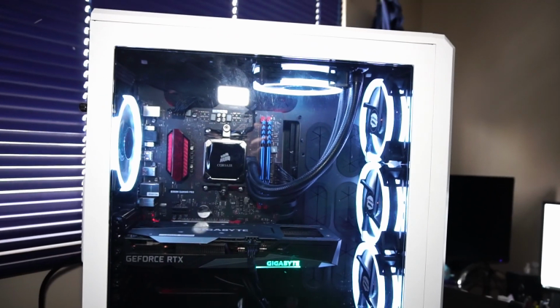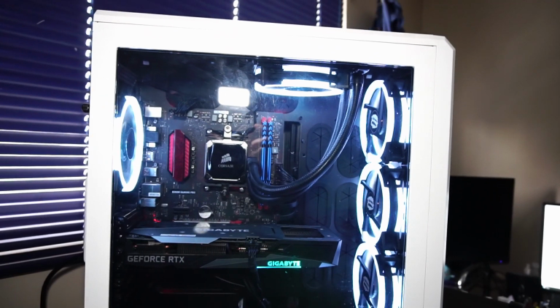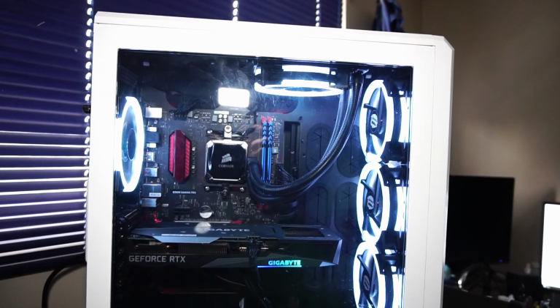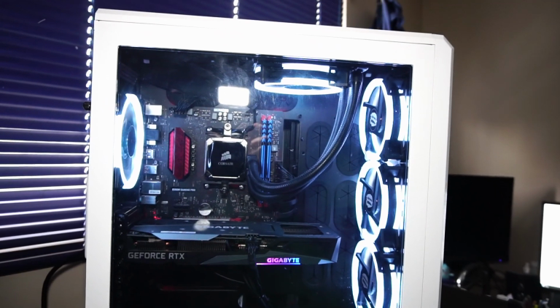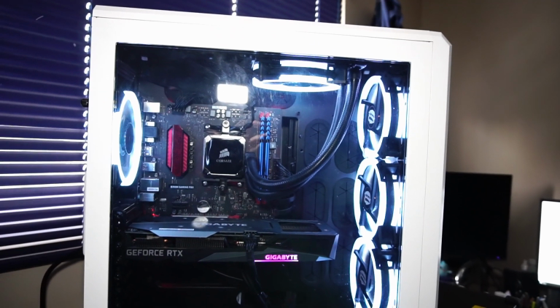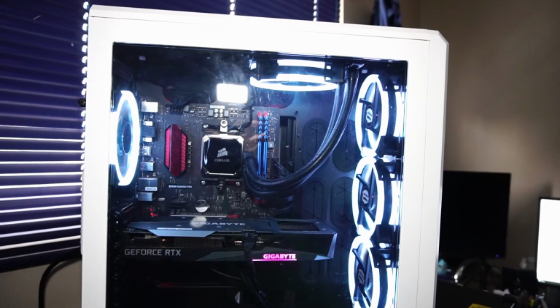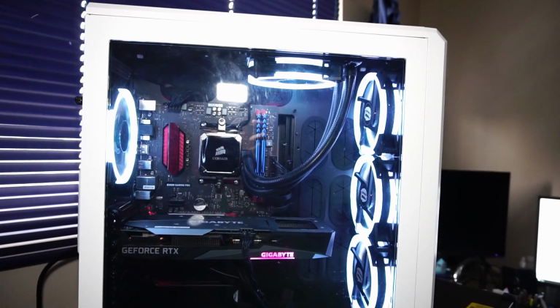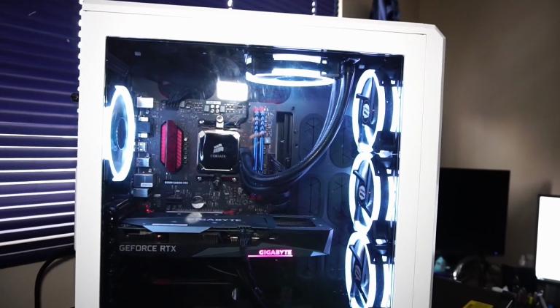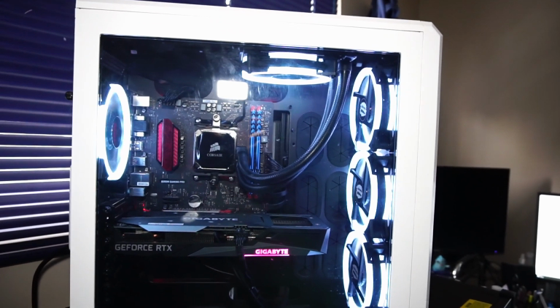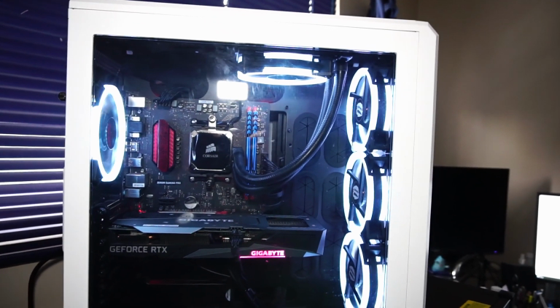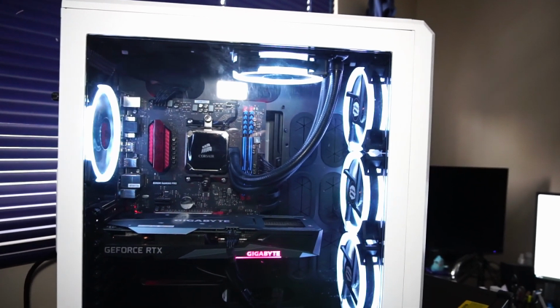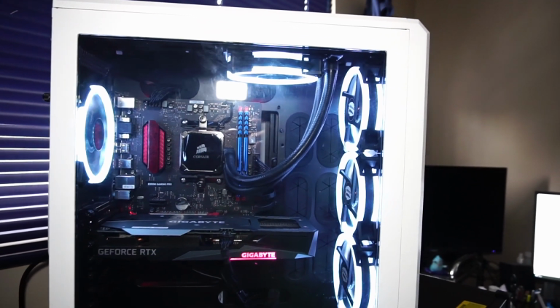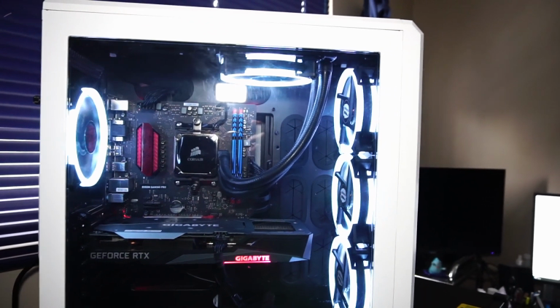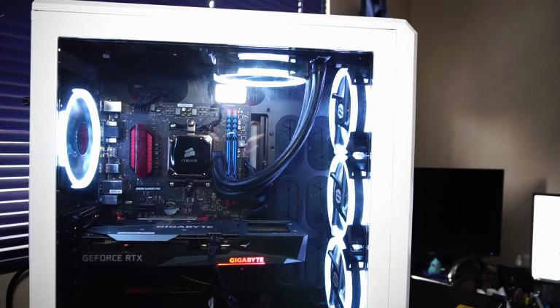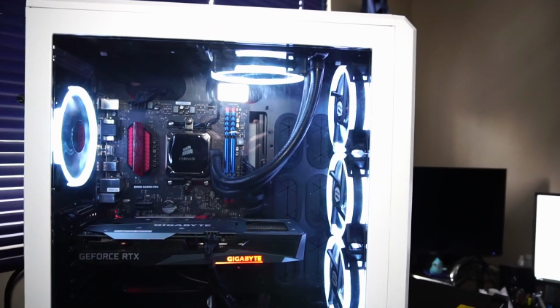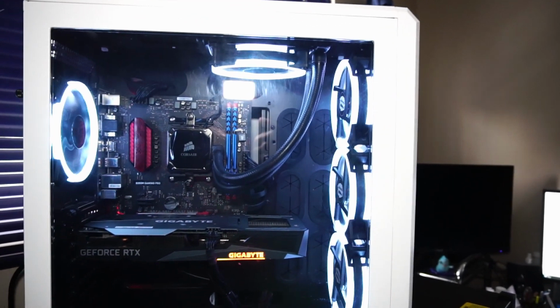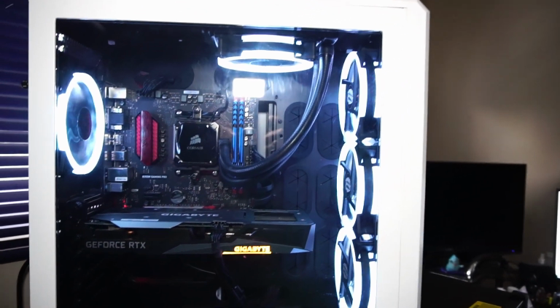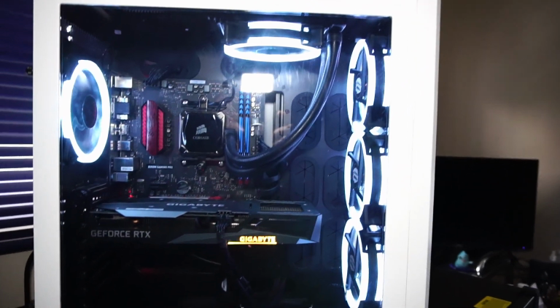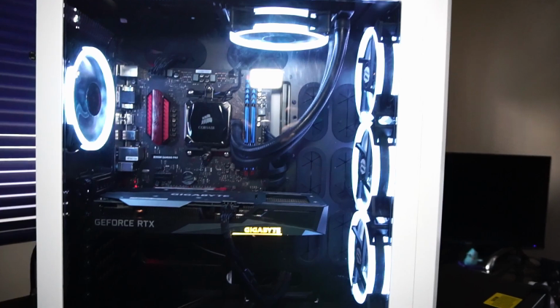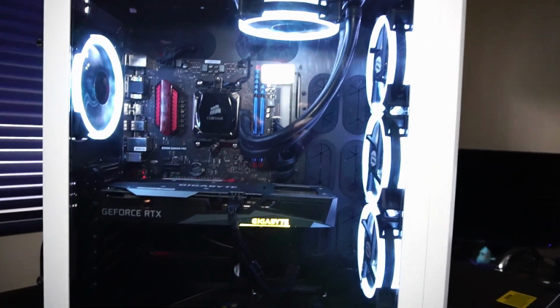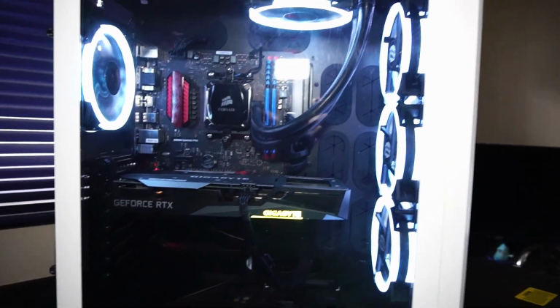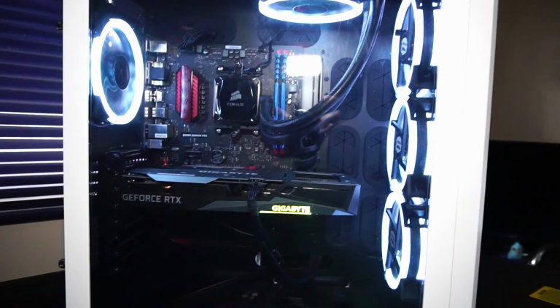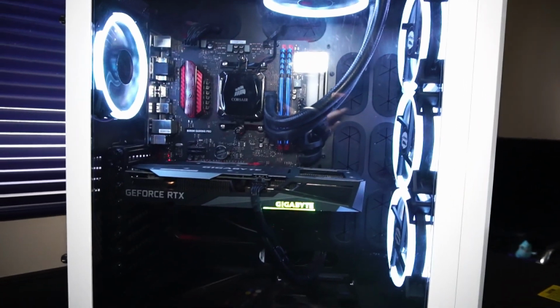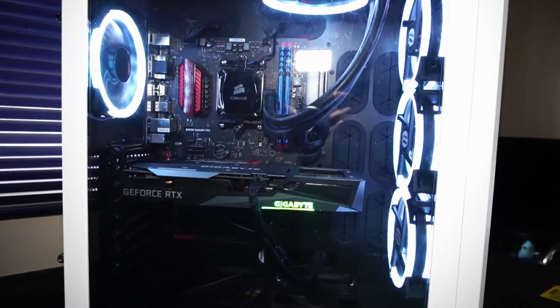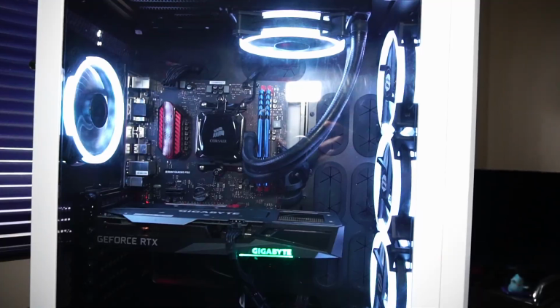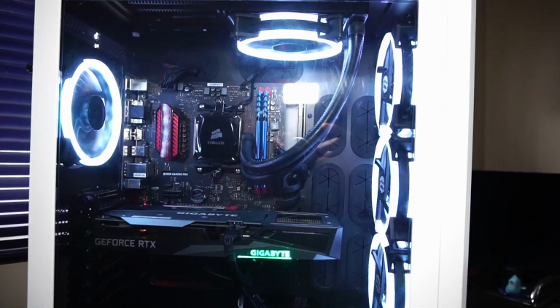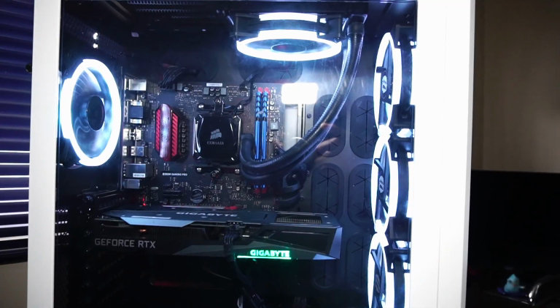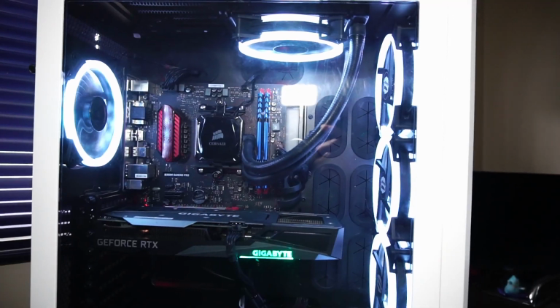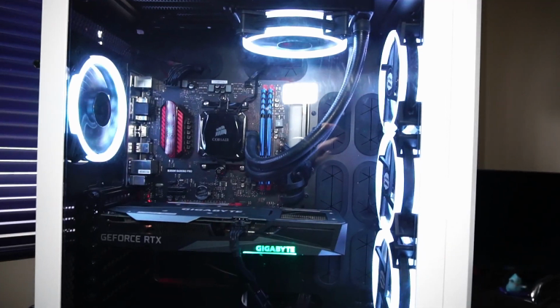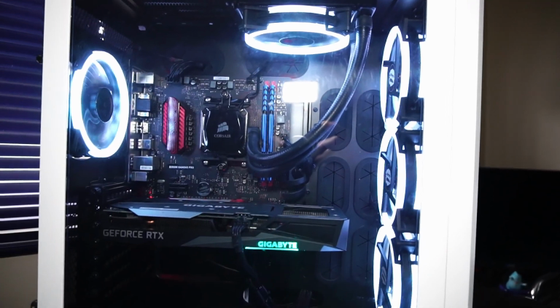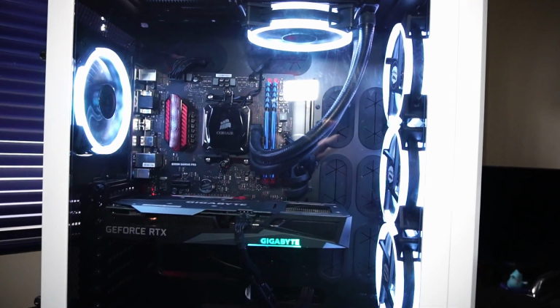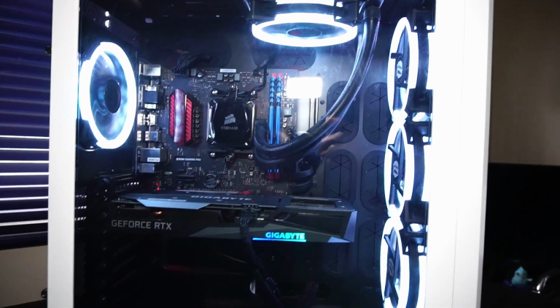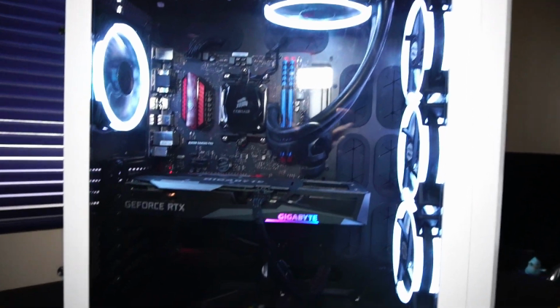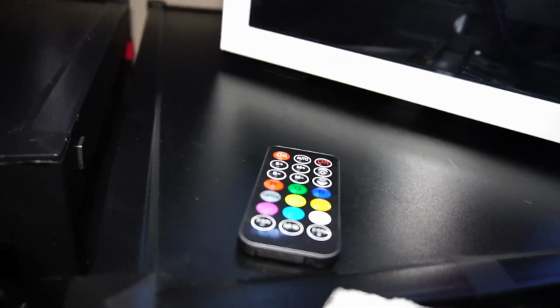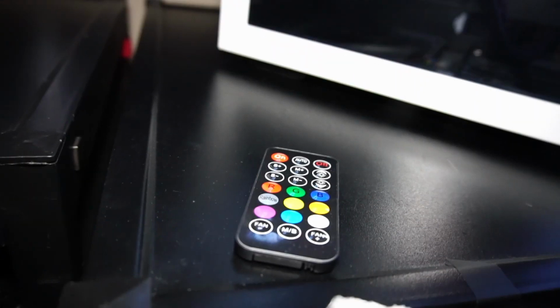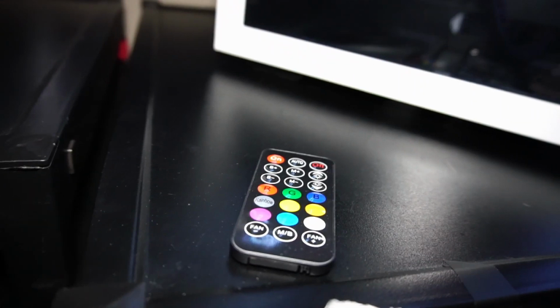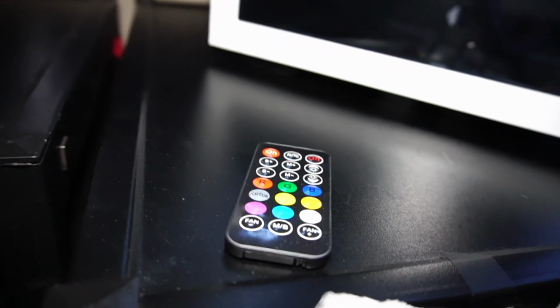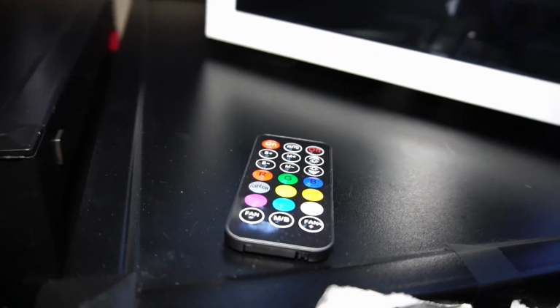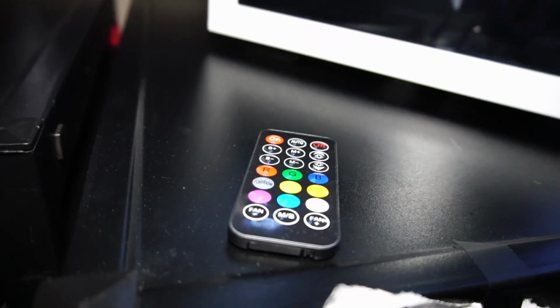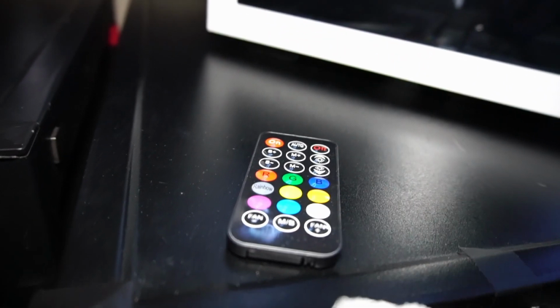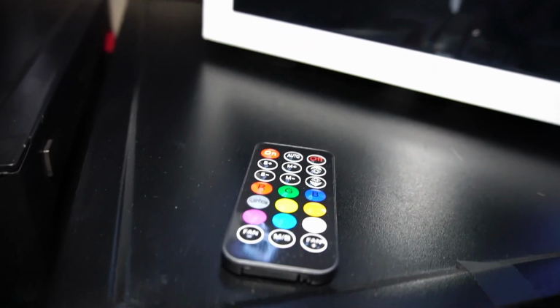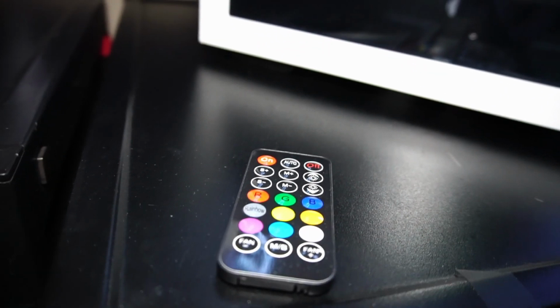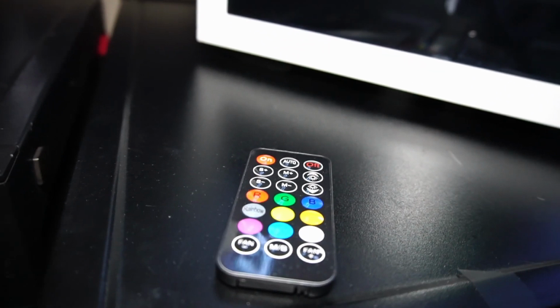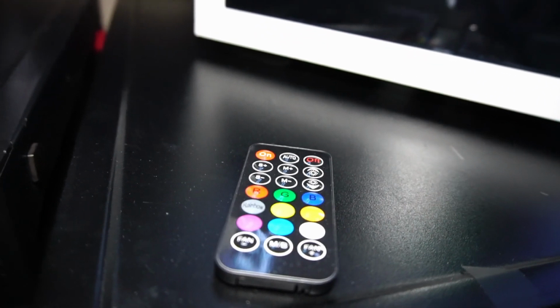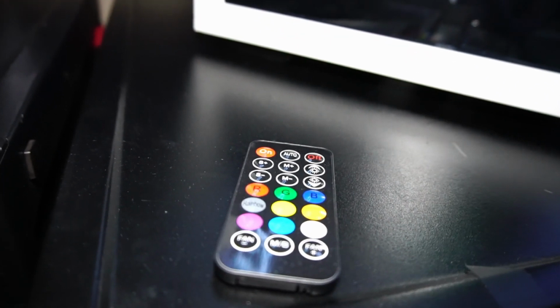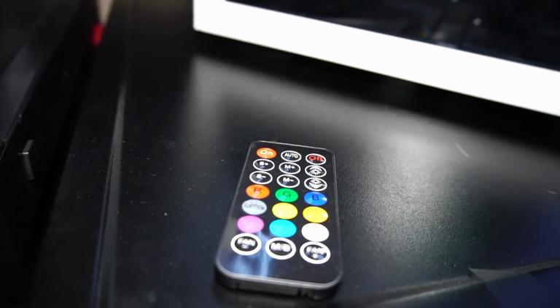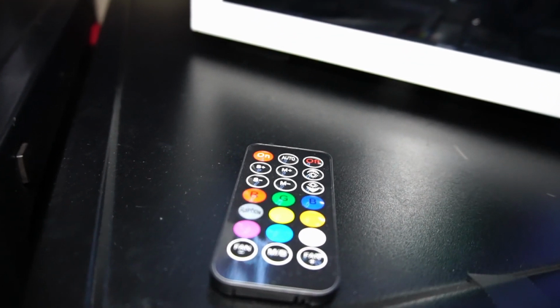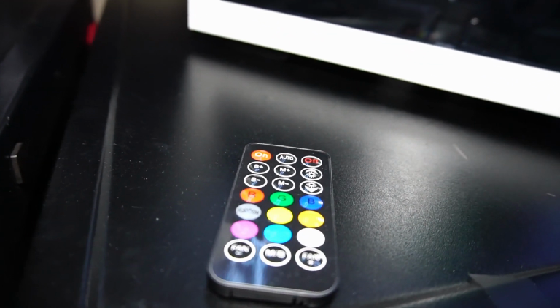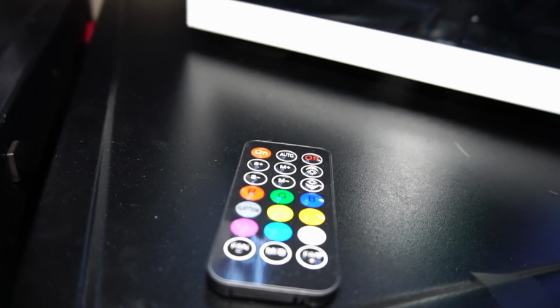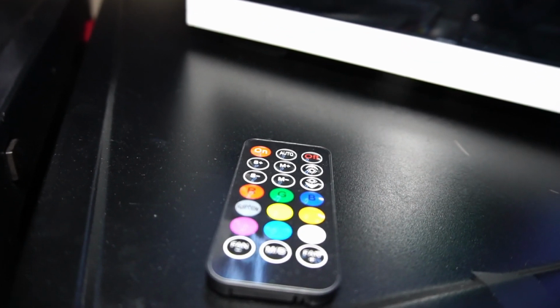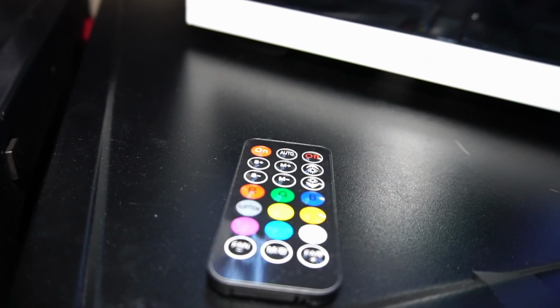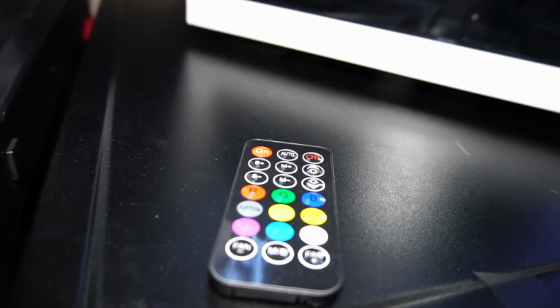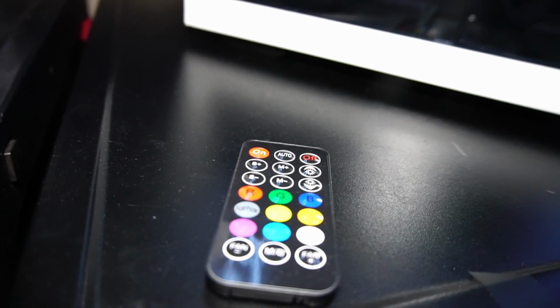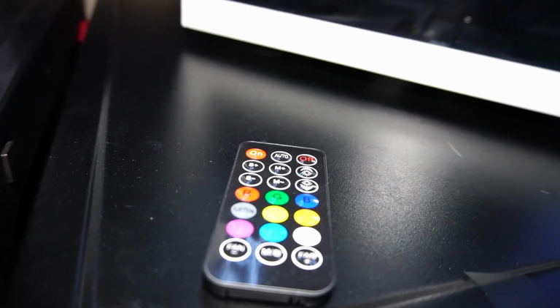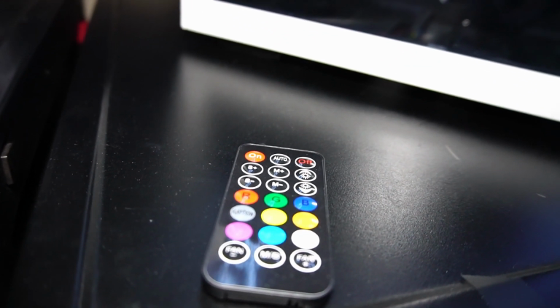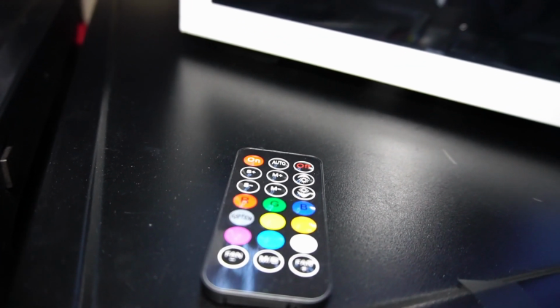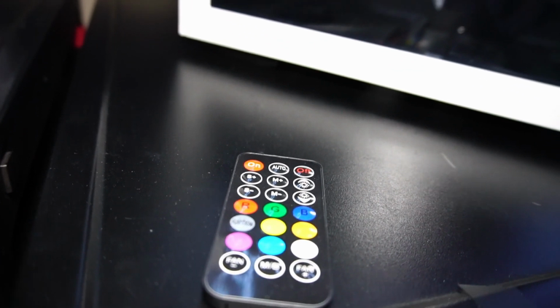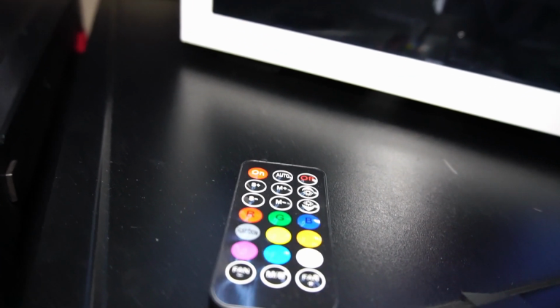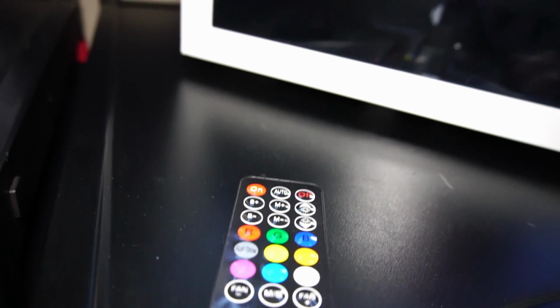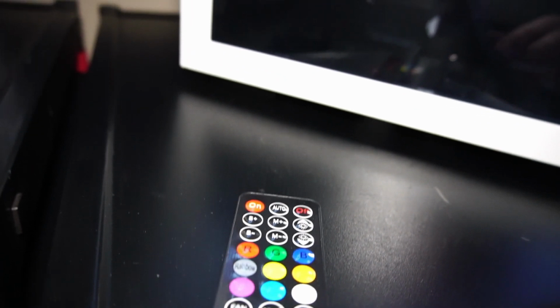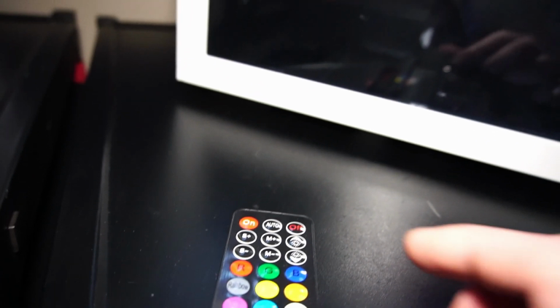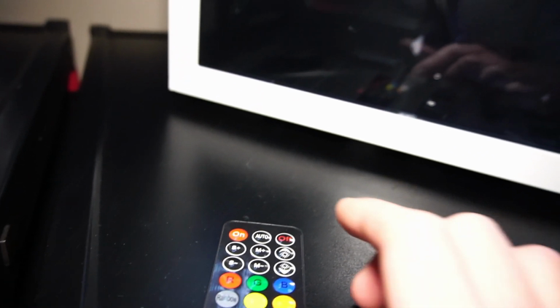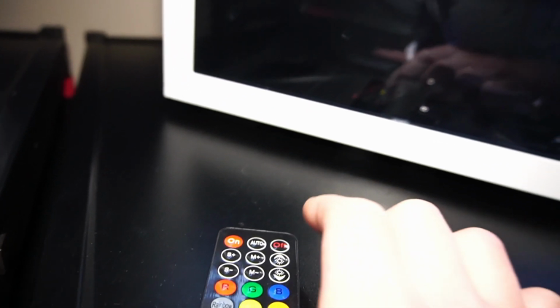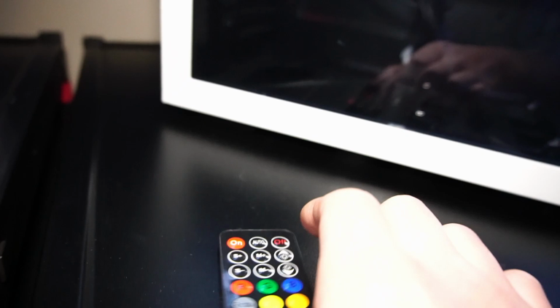These fans are Uphere case fans, and there are five of them. The RGB is controlled by this remote right here.